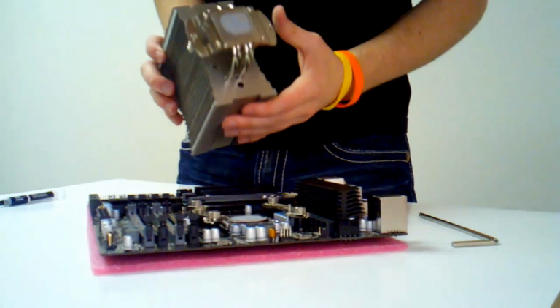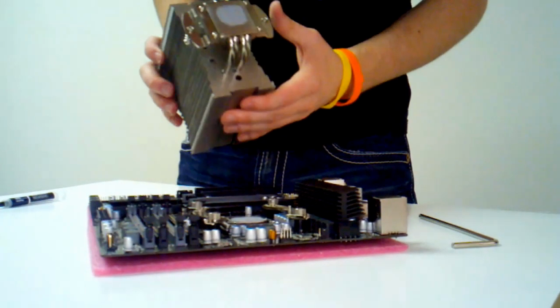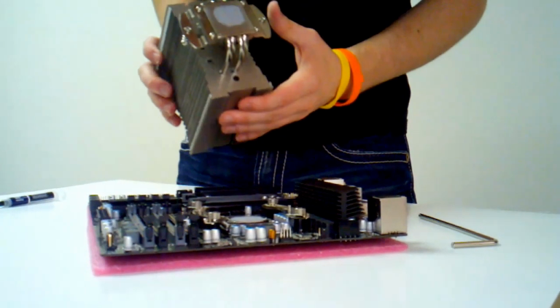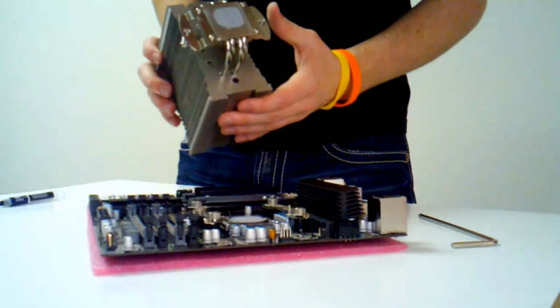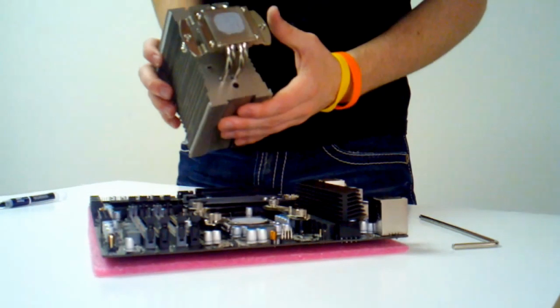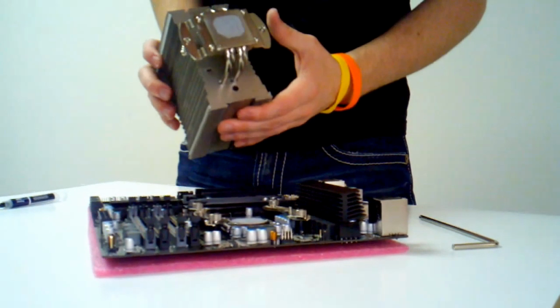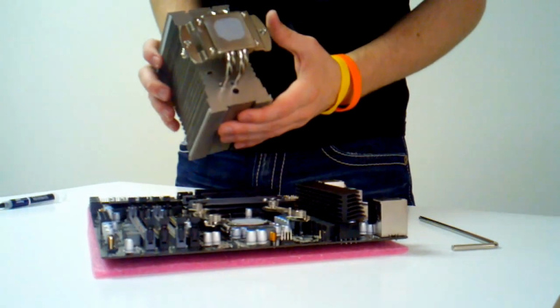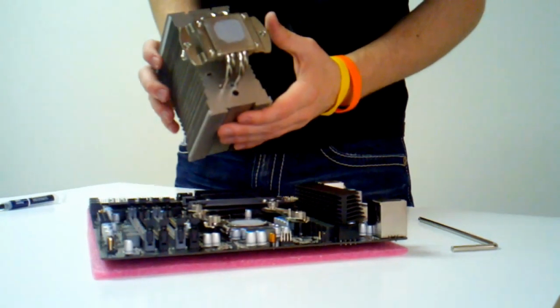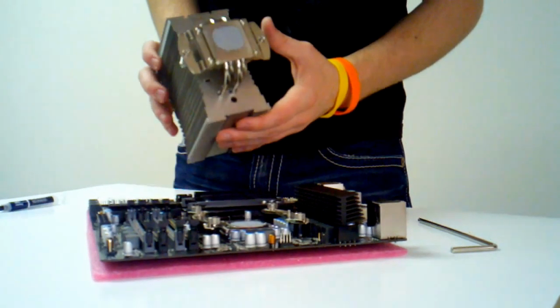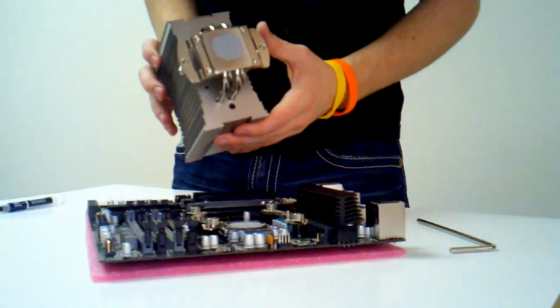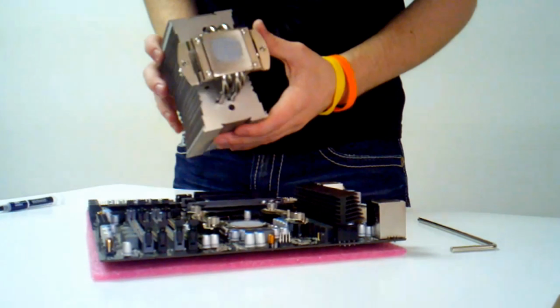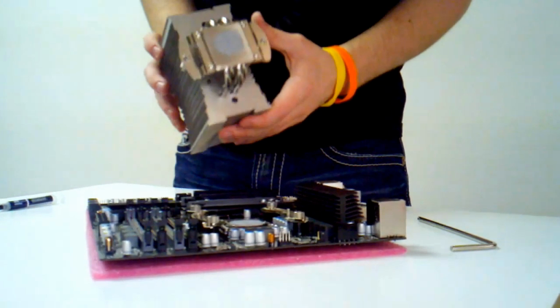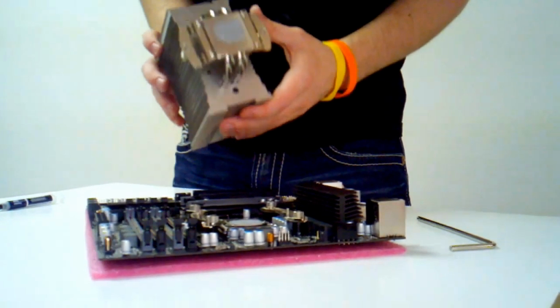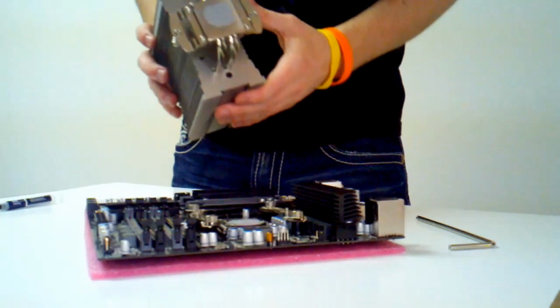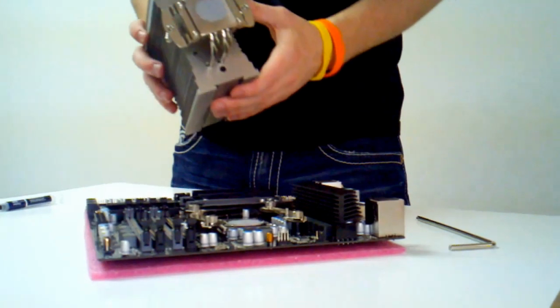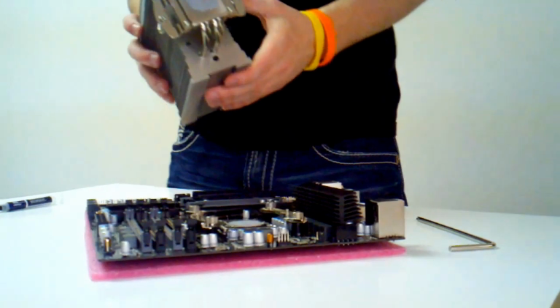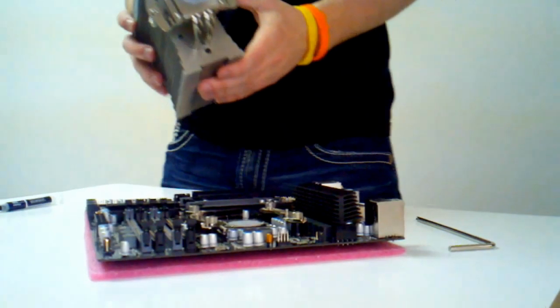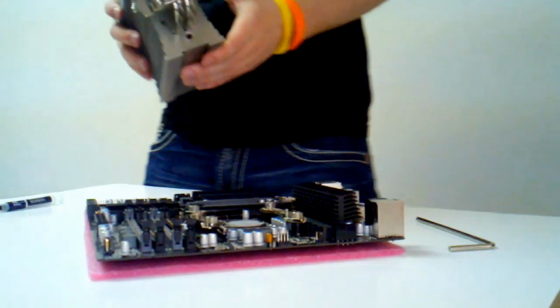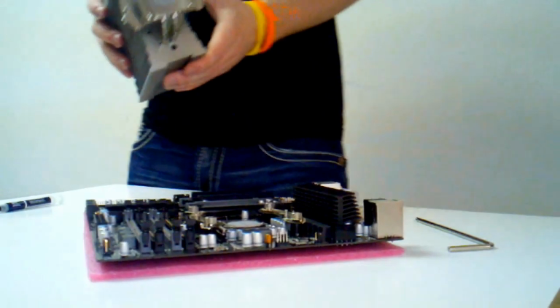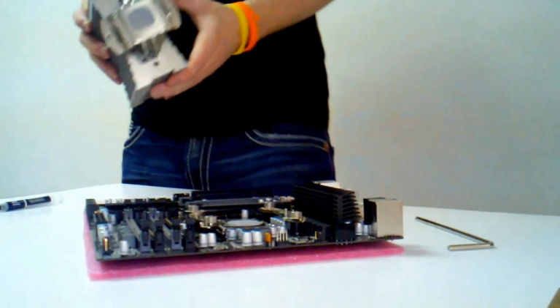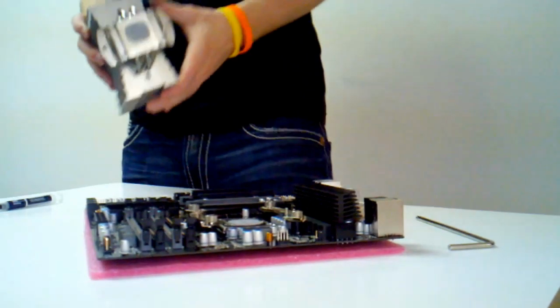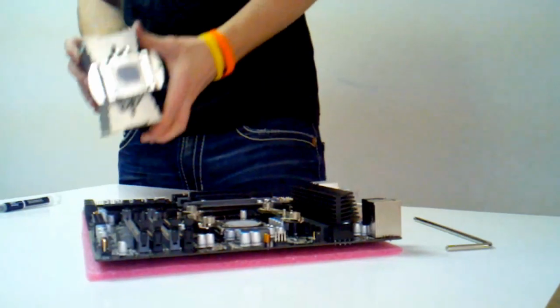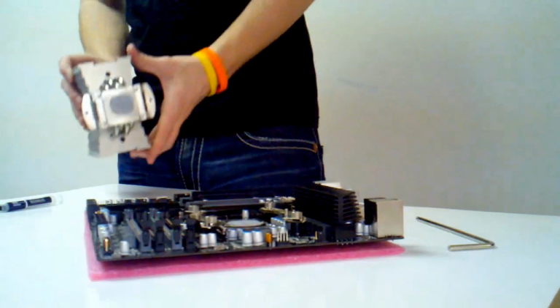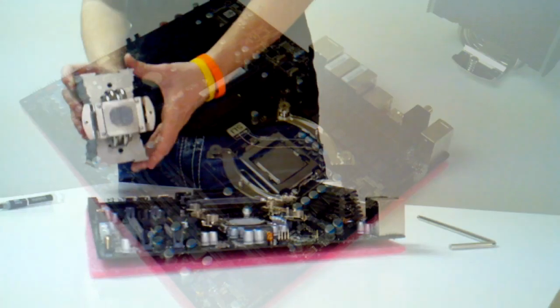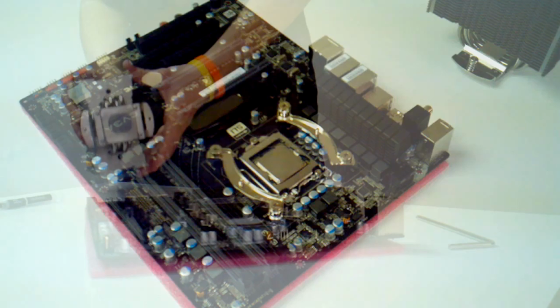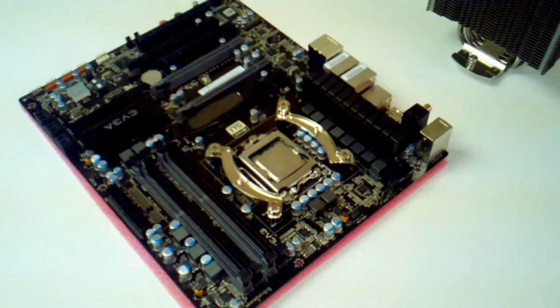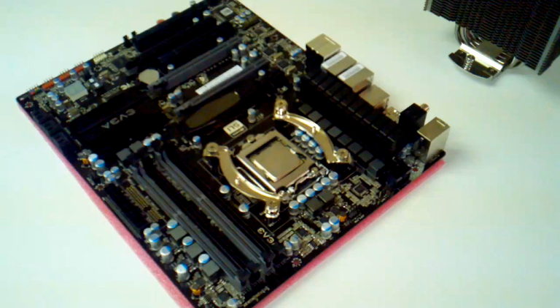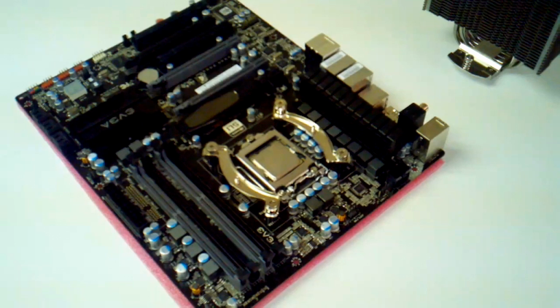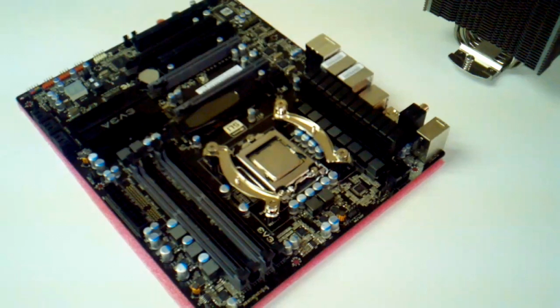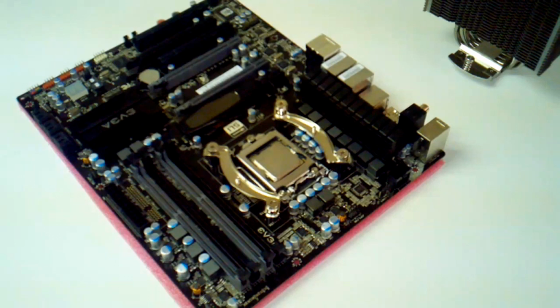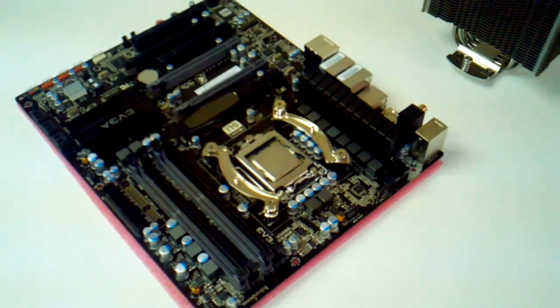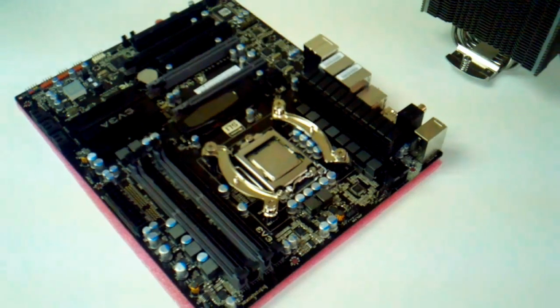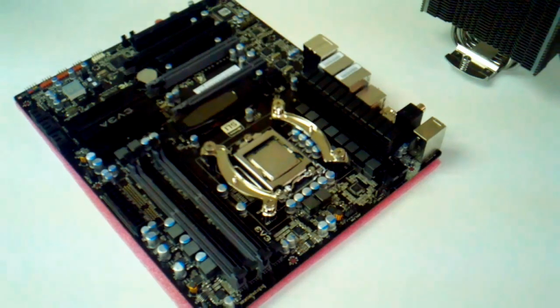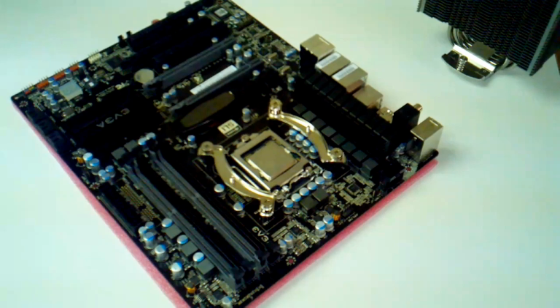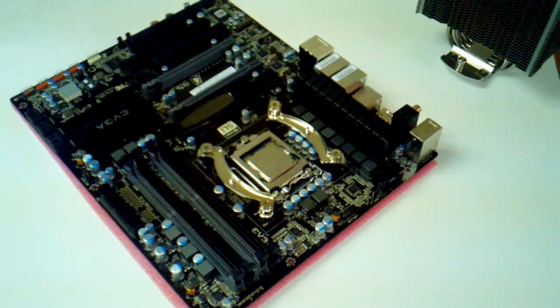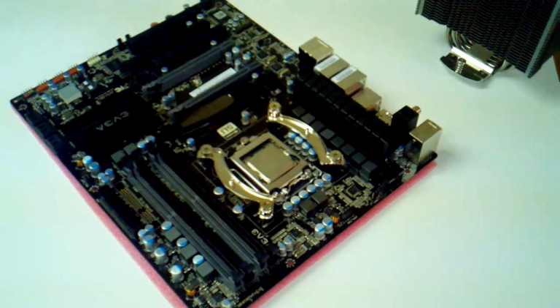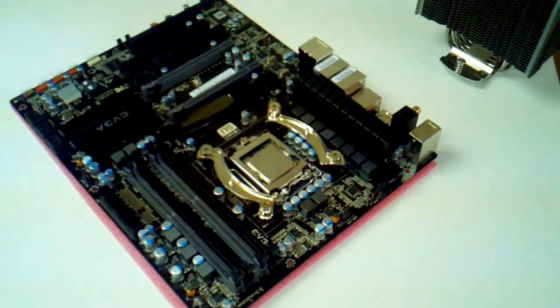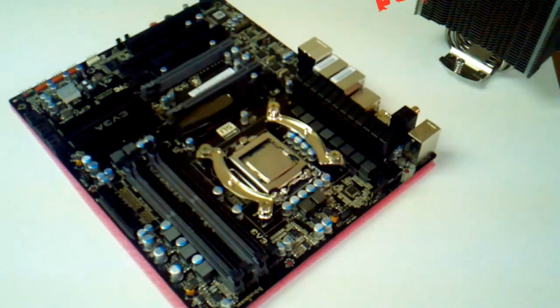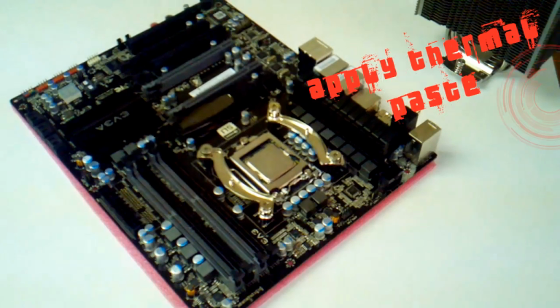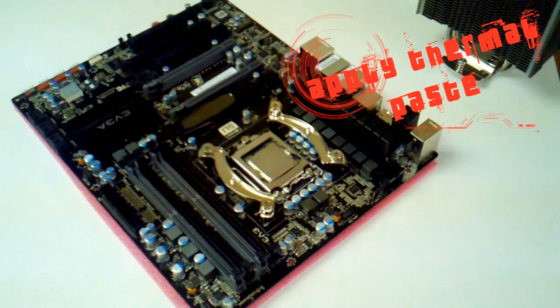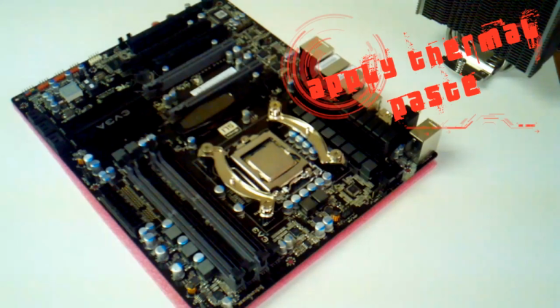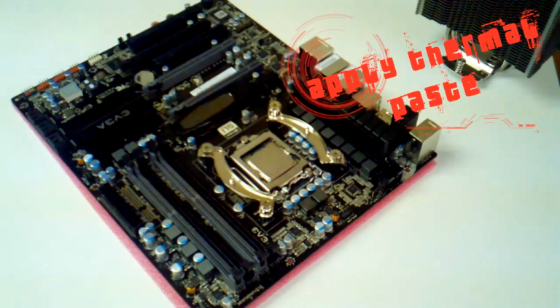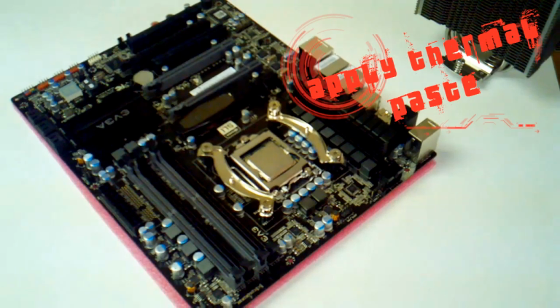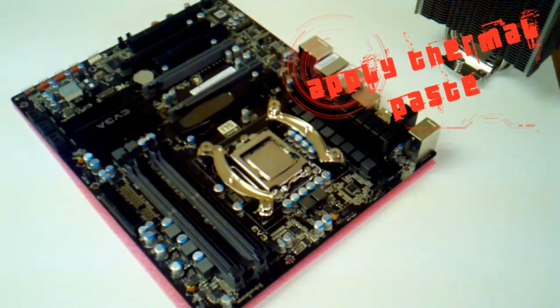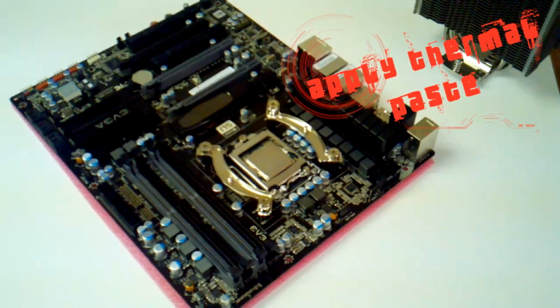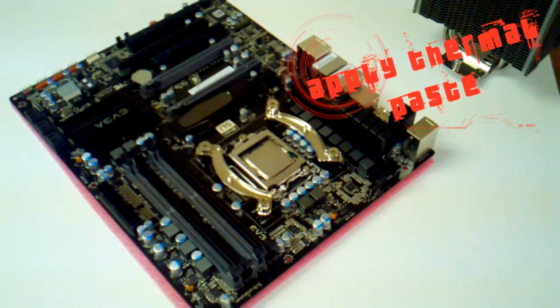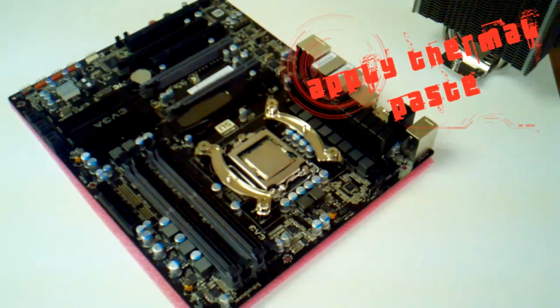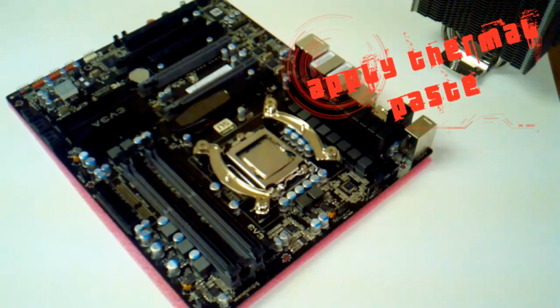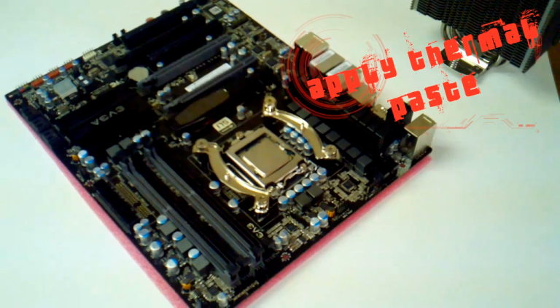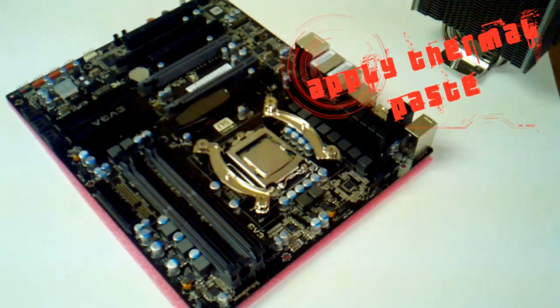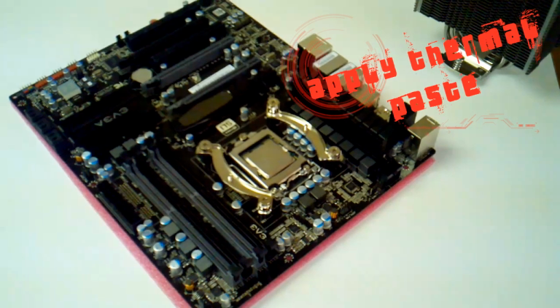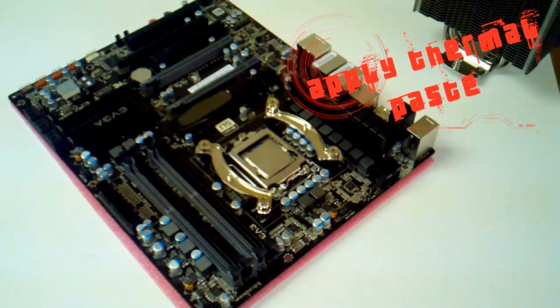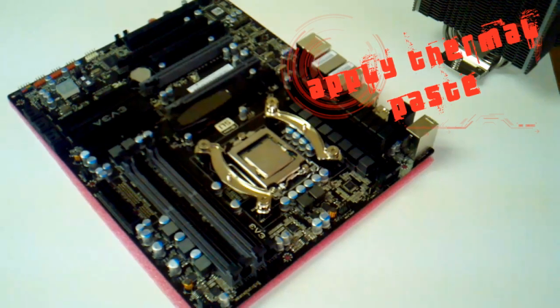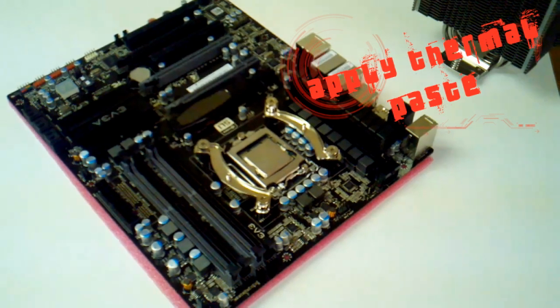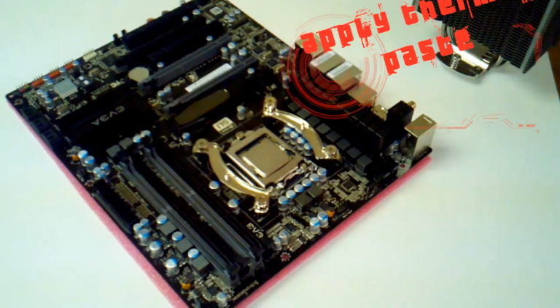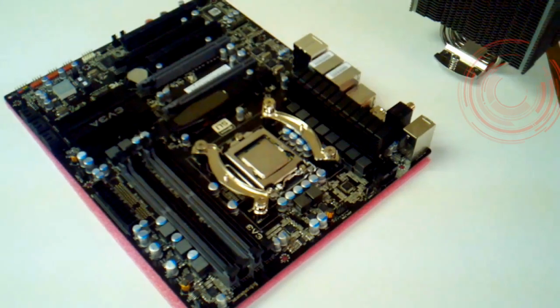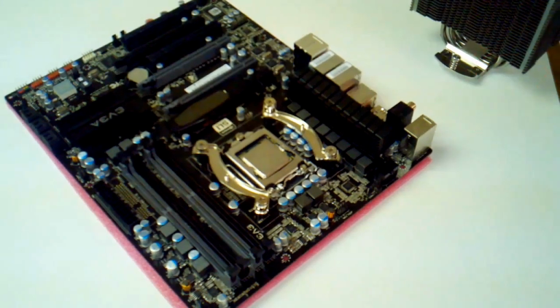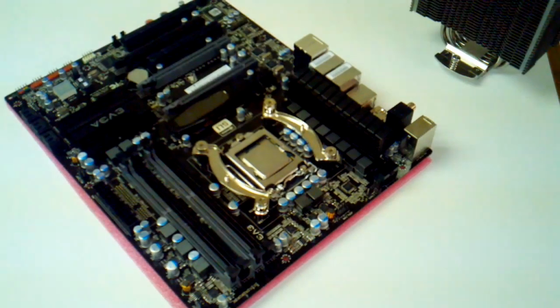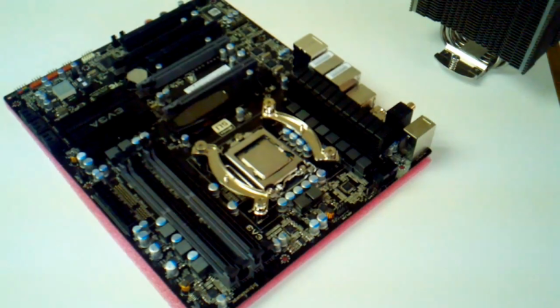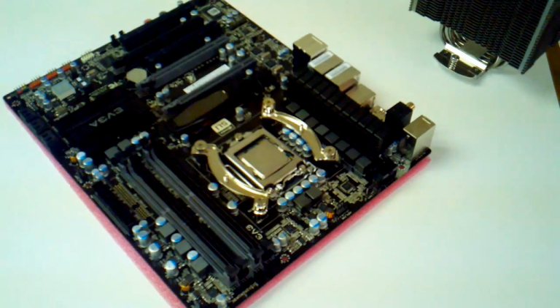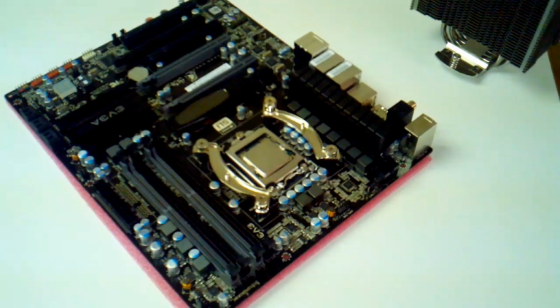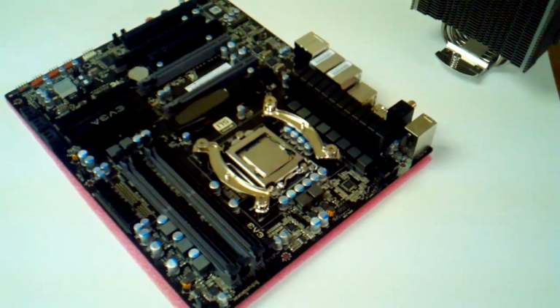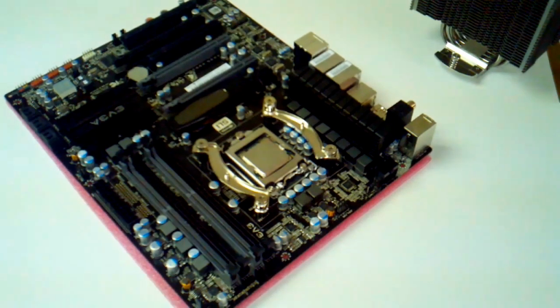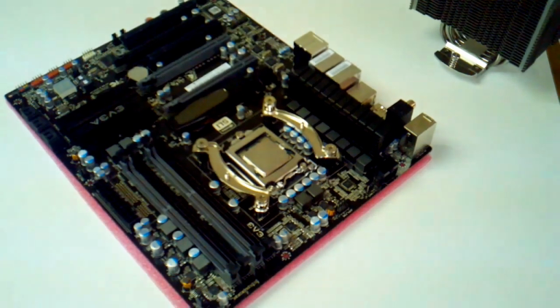The best method to remove this is with a coffee filter or any kind of lintless rag. After you do that, you need to install some fresh thermal paste on the processor.